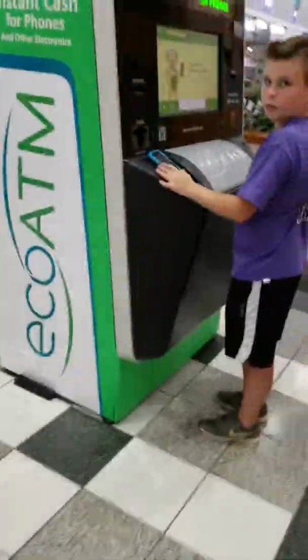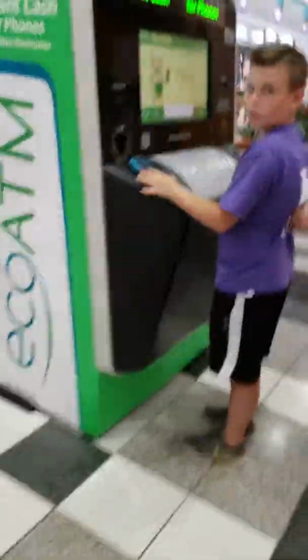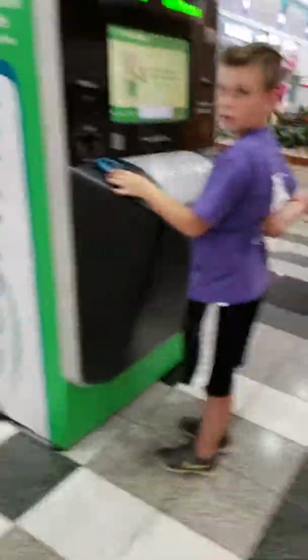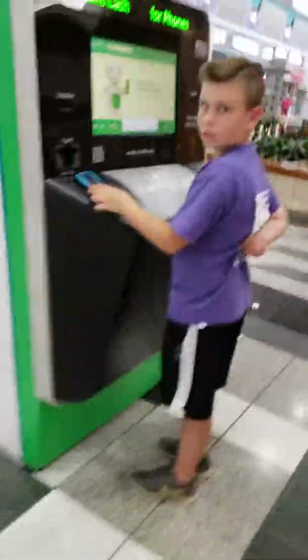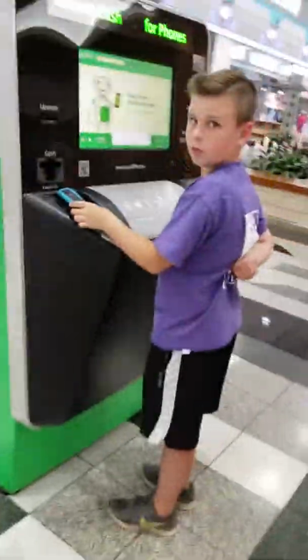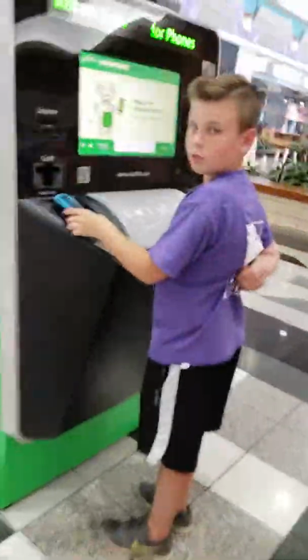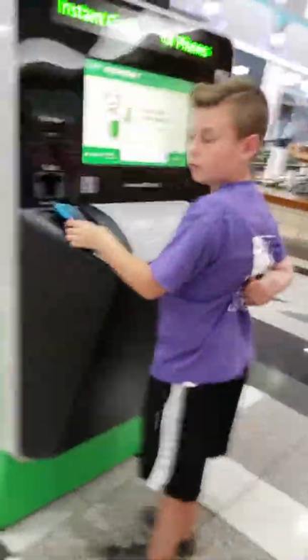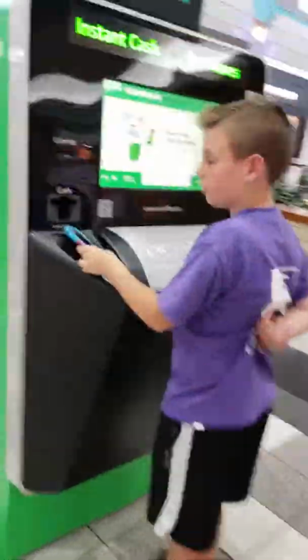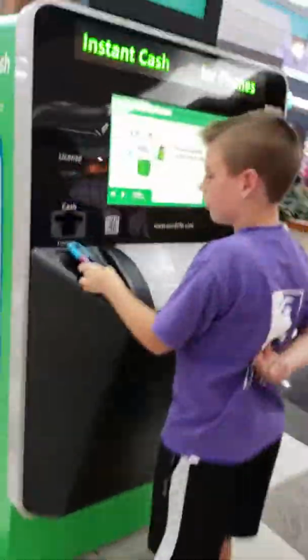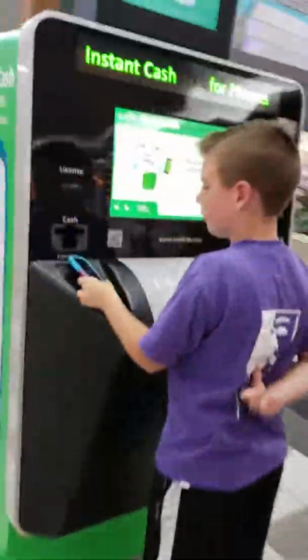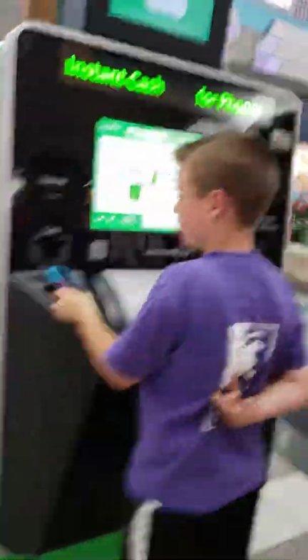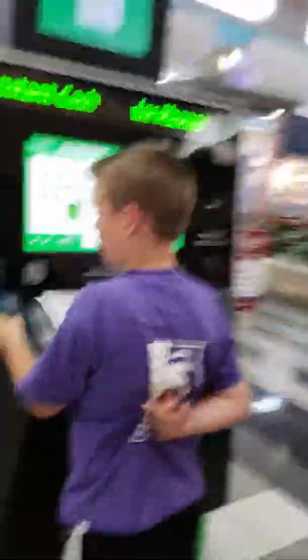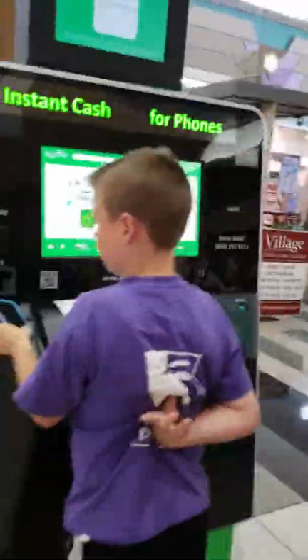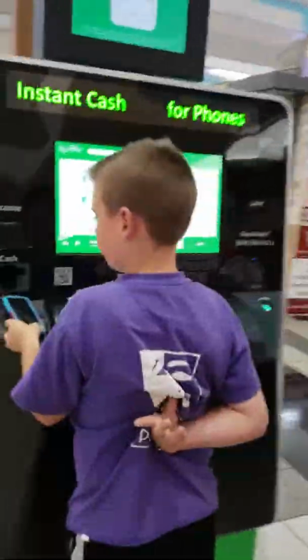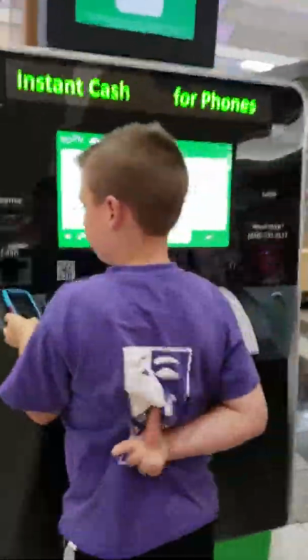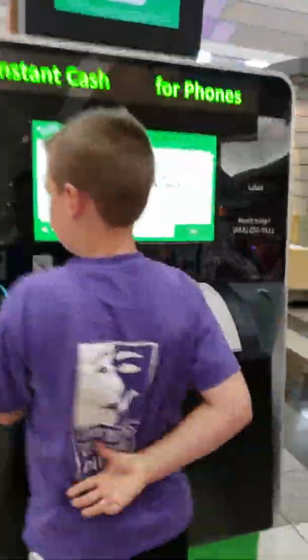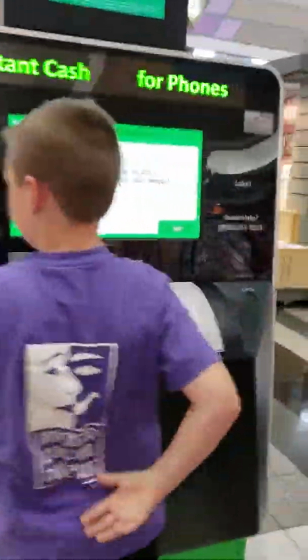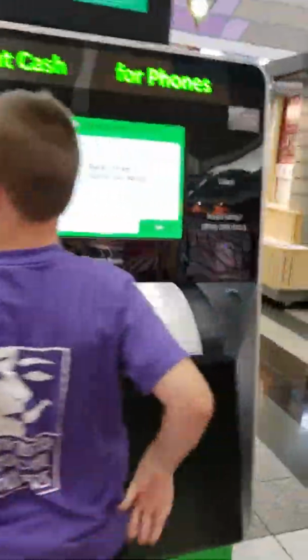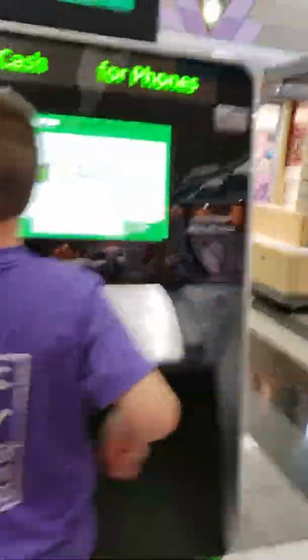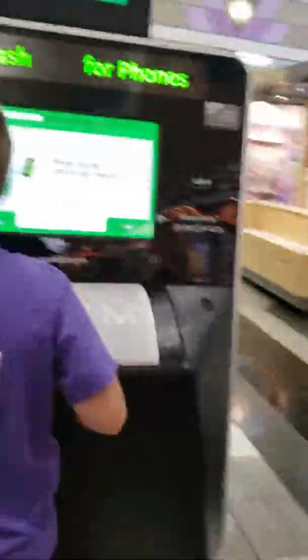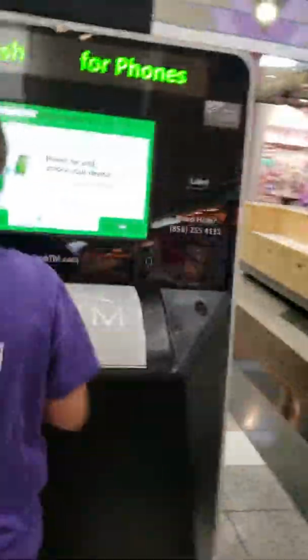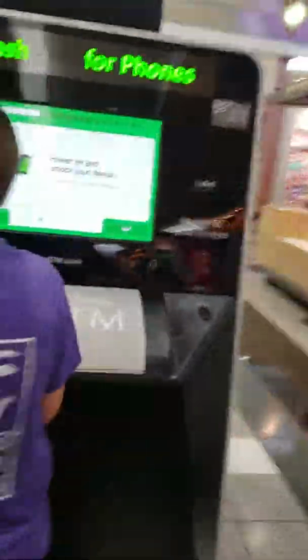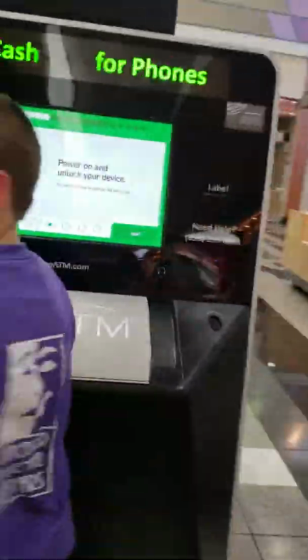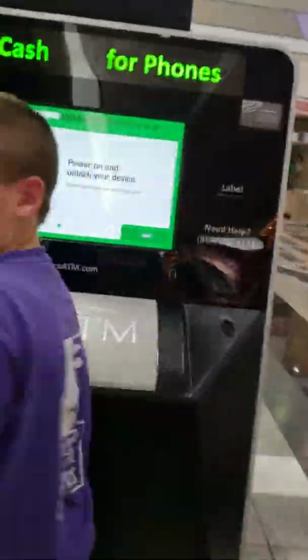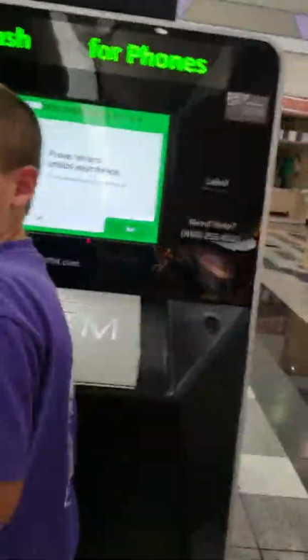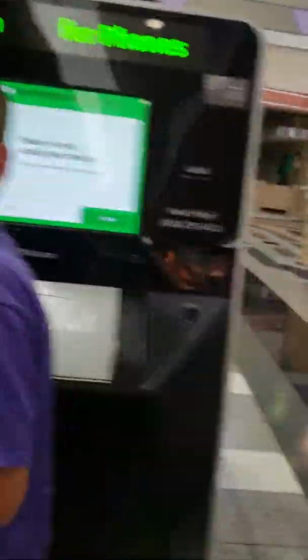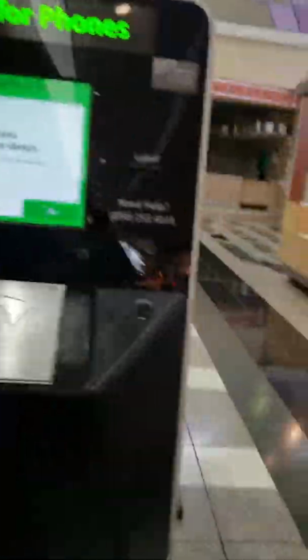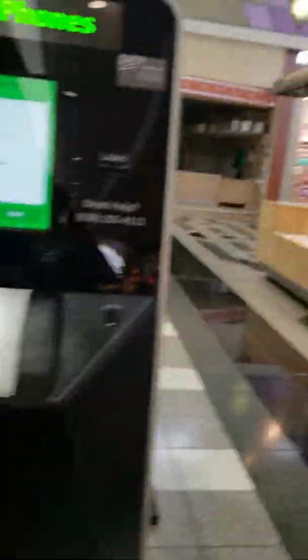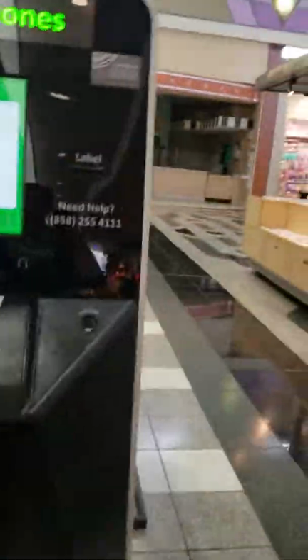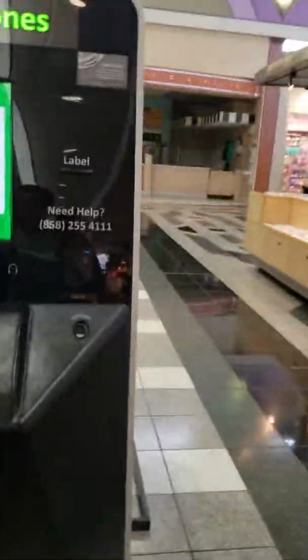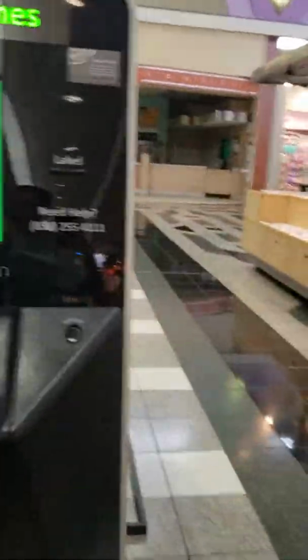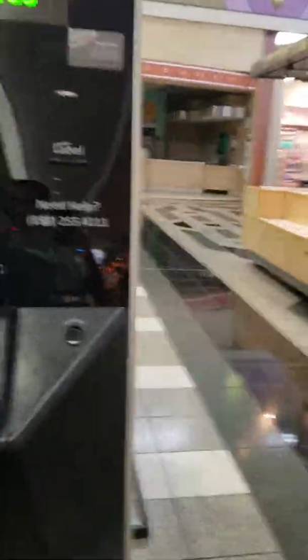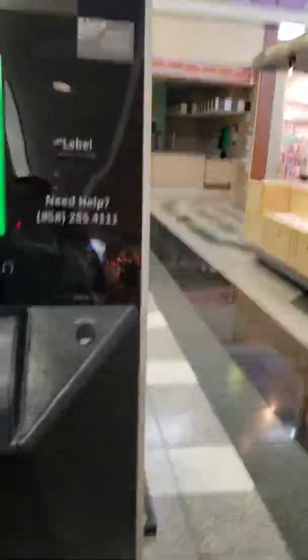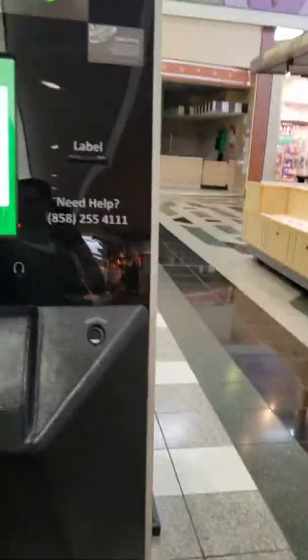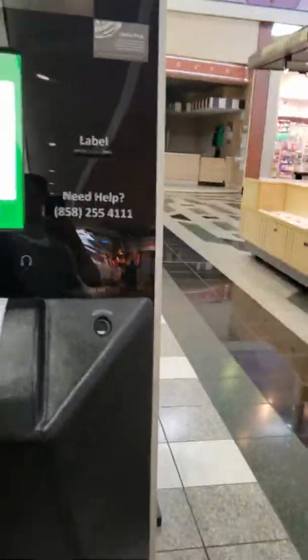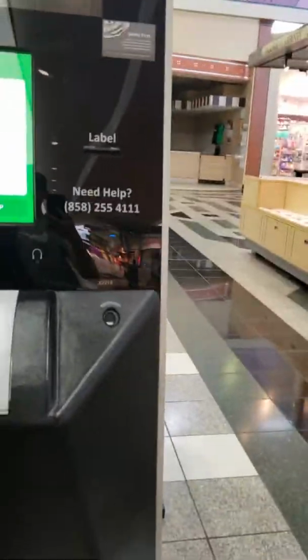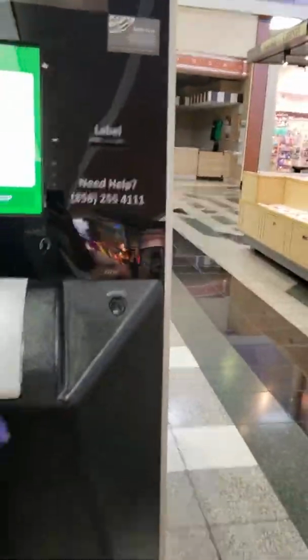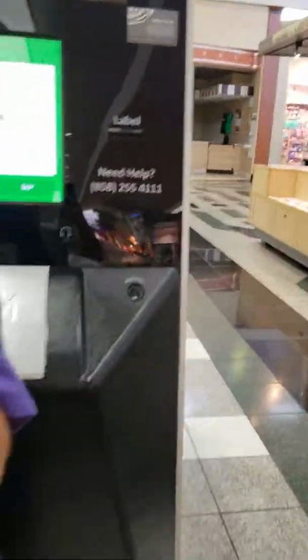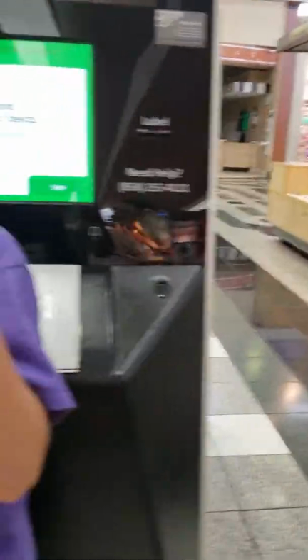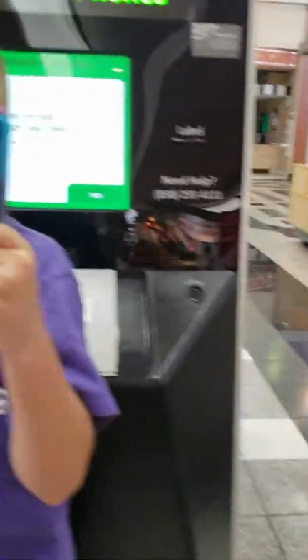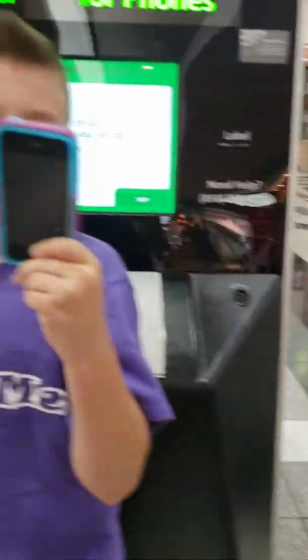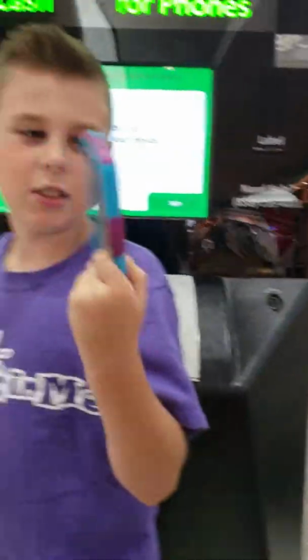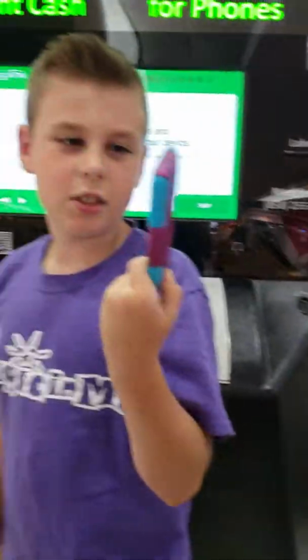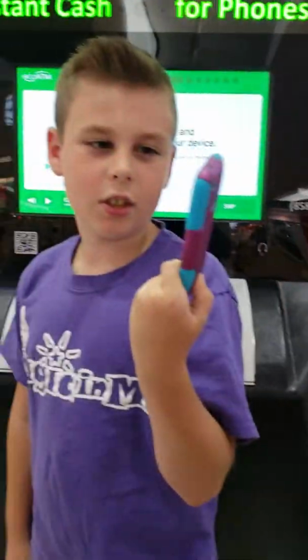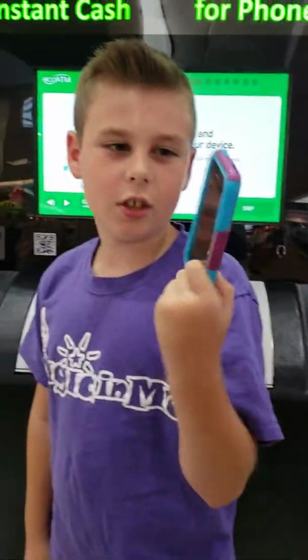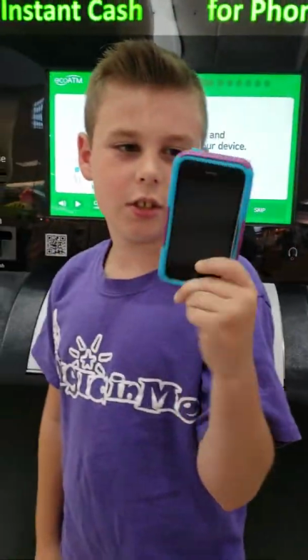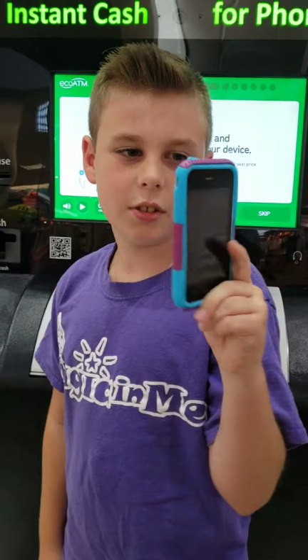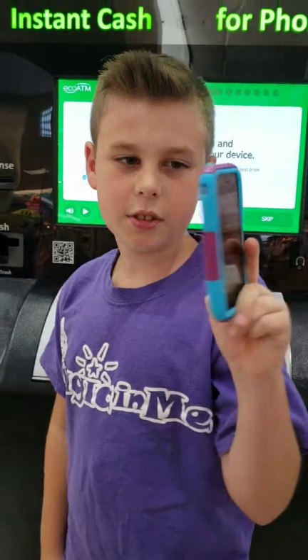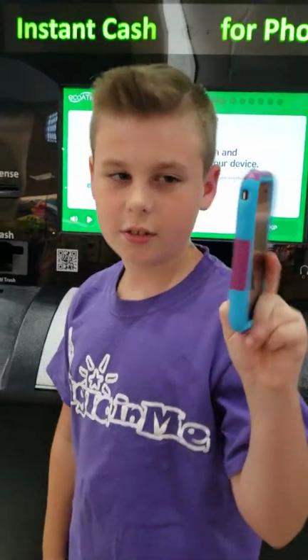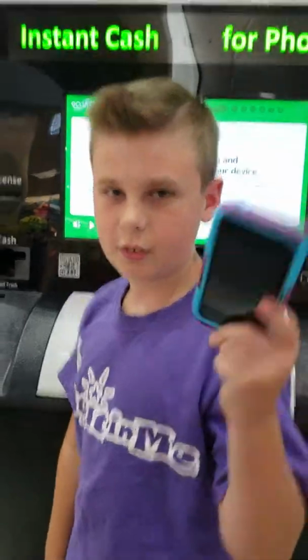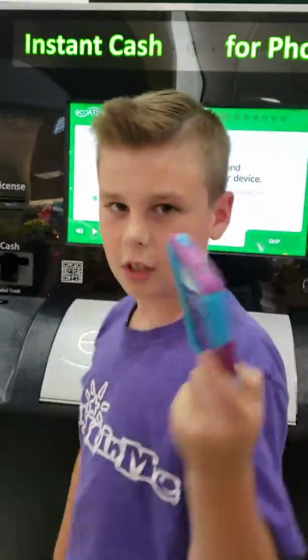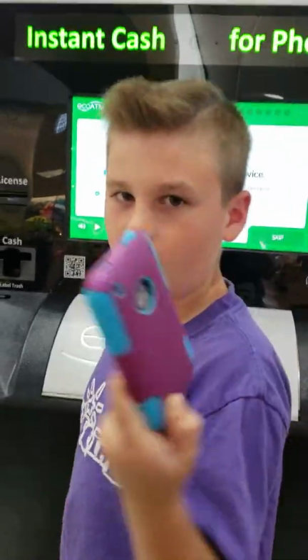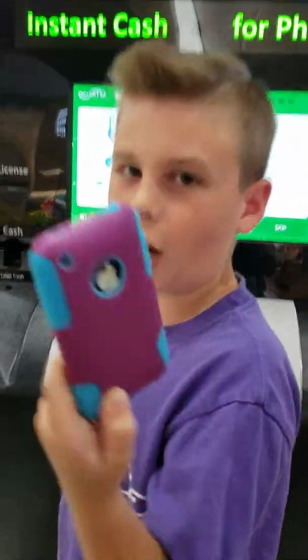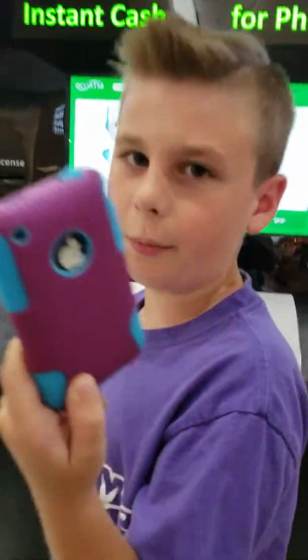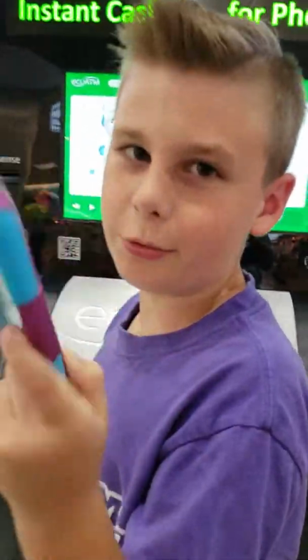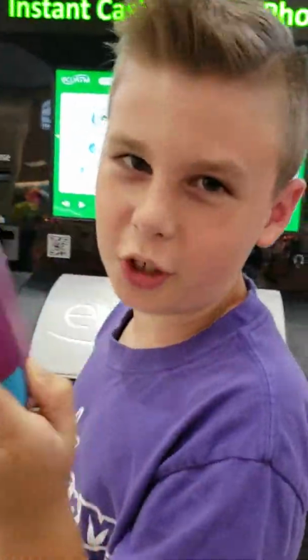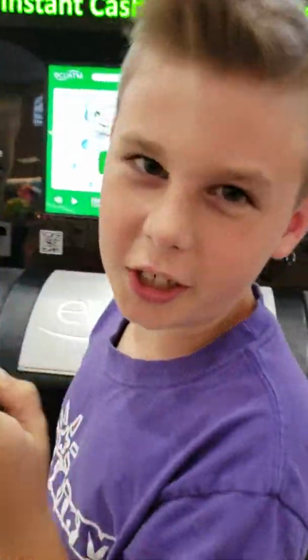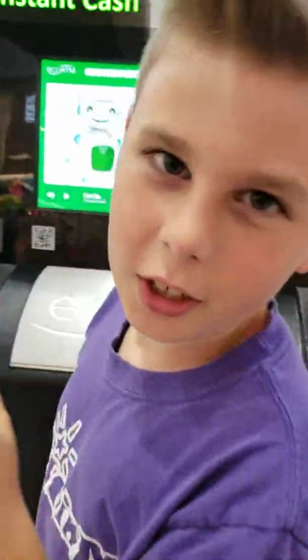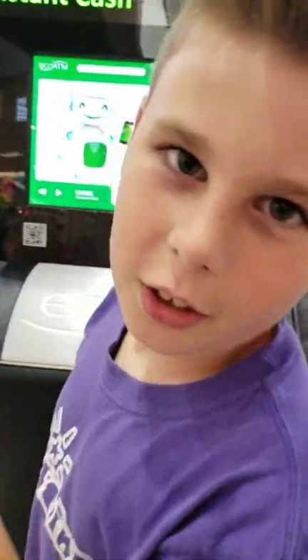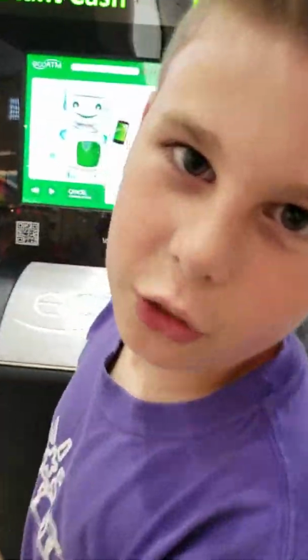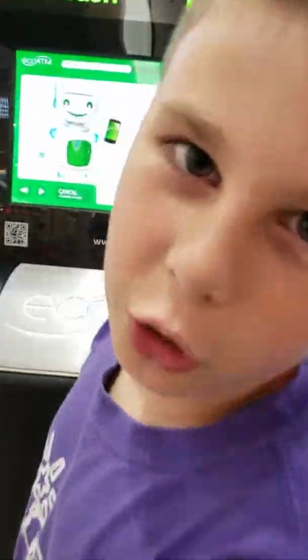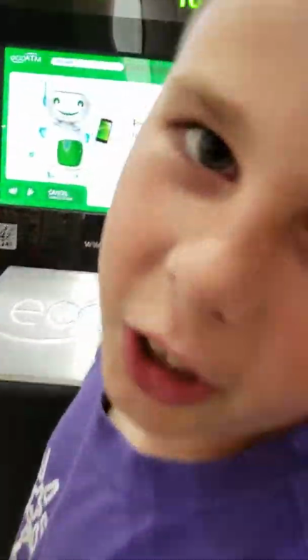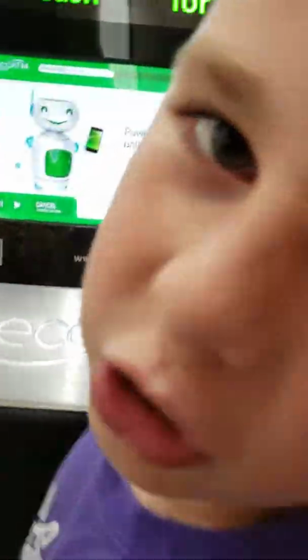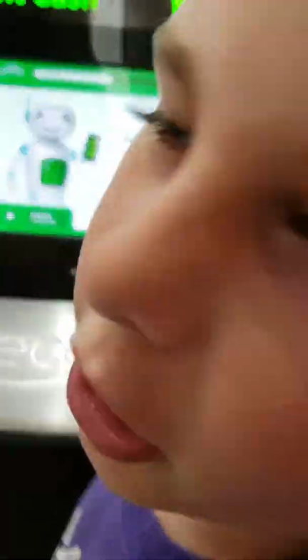My little brother's selling his original iPhone. He's selling it anyway.